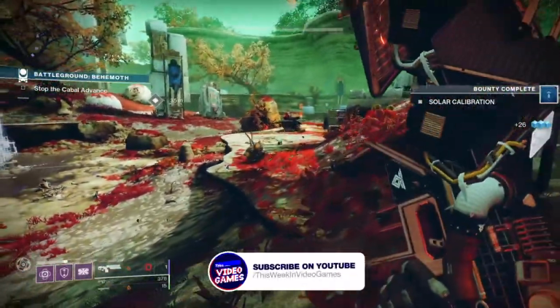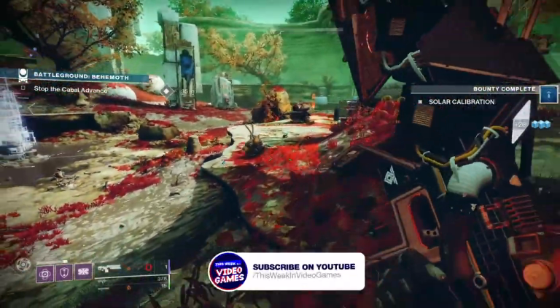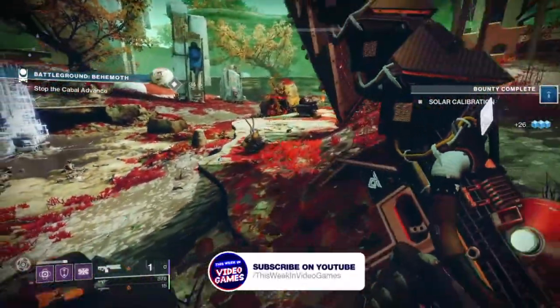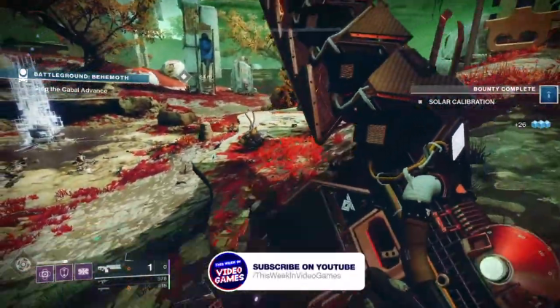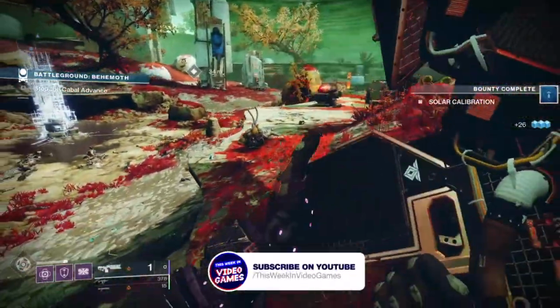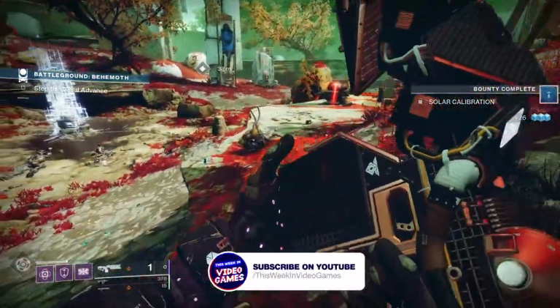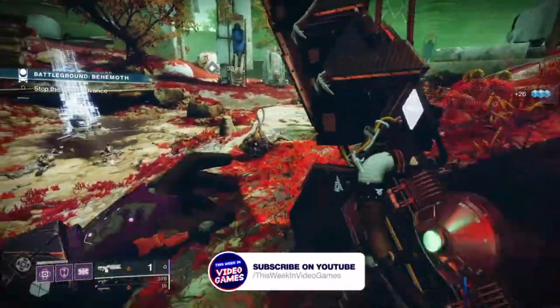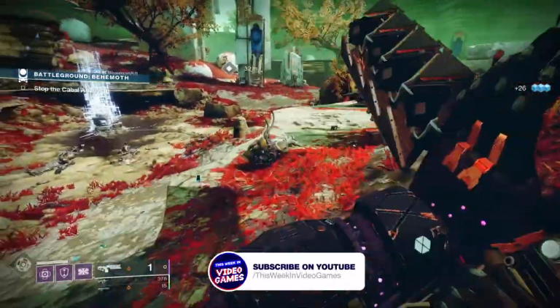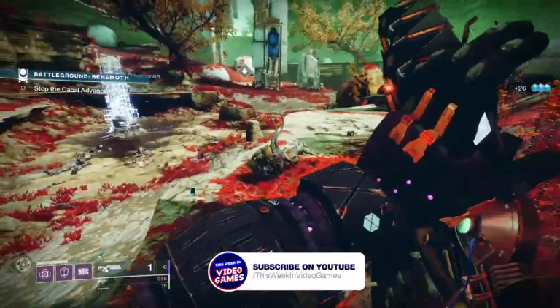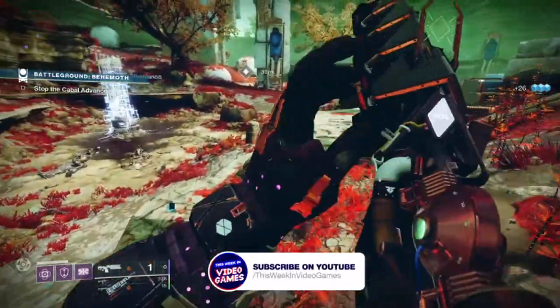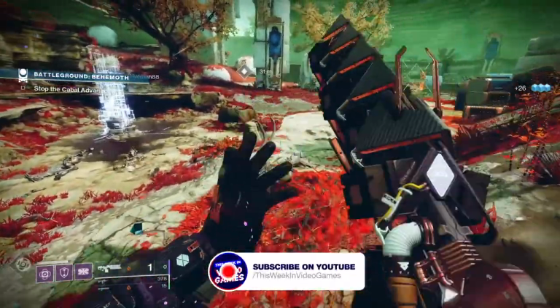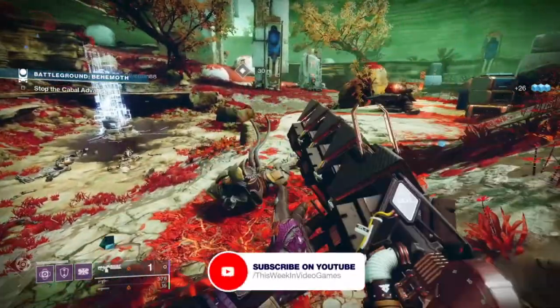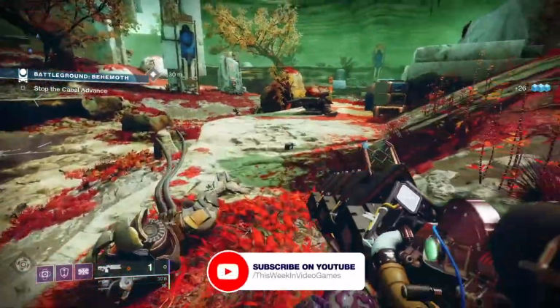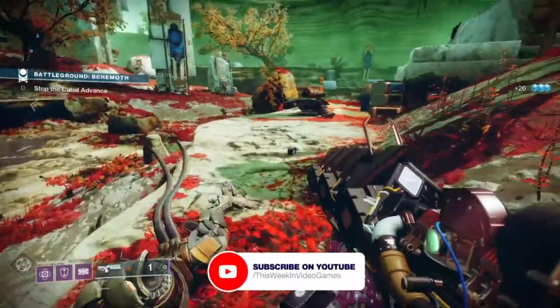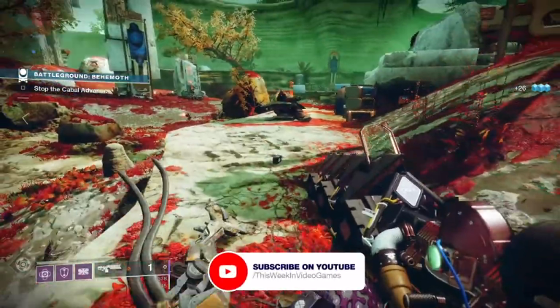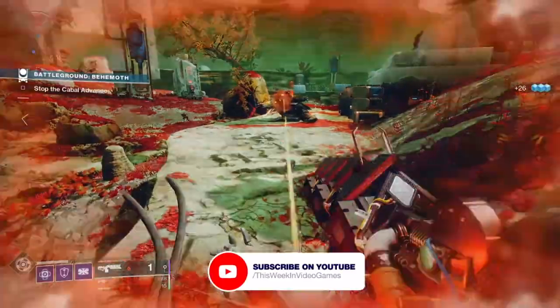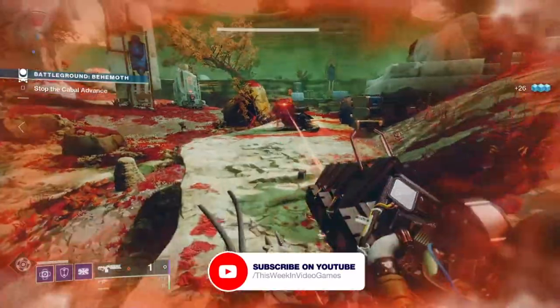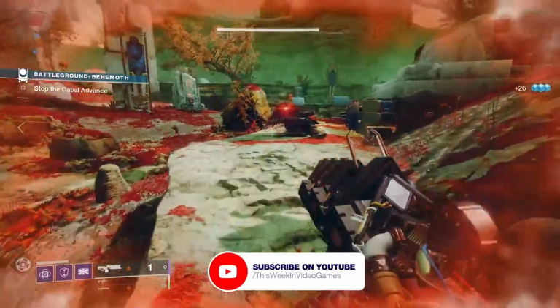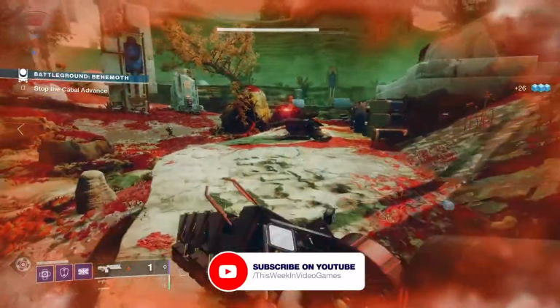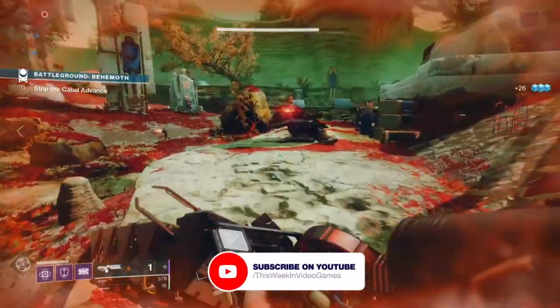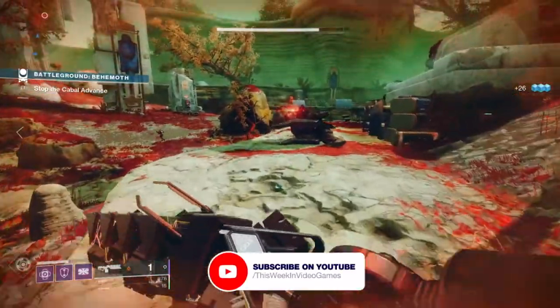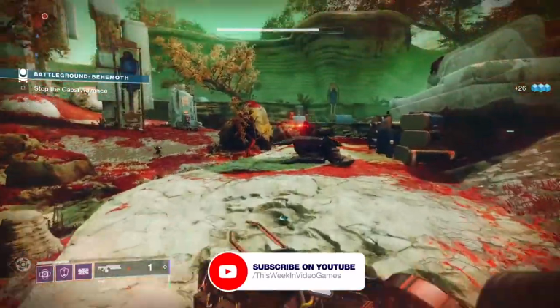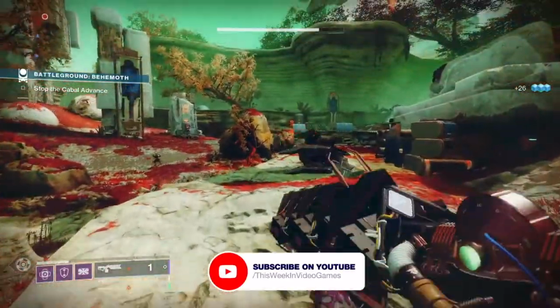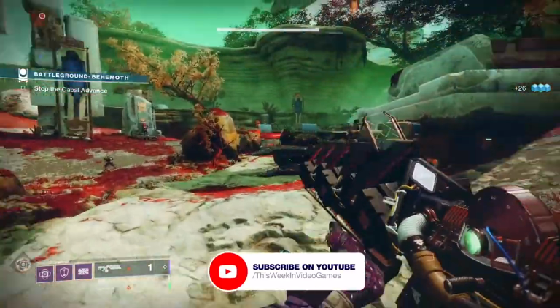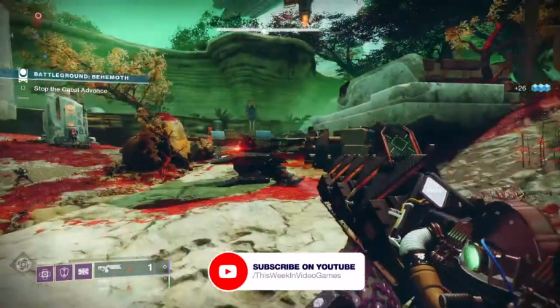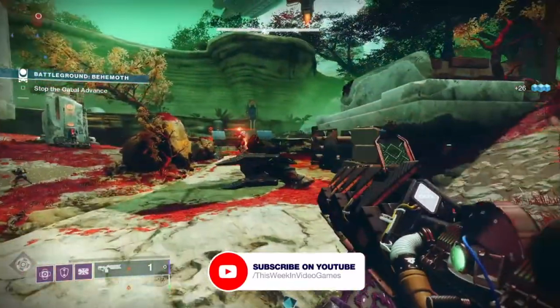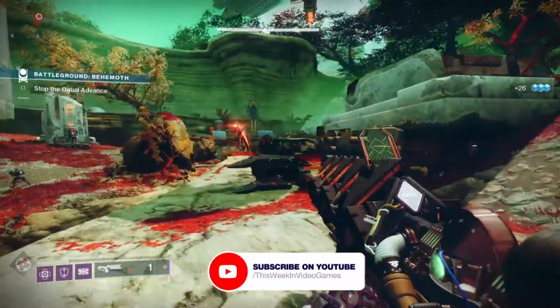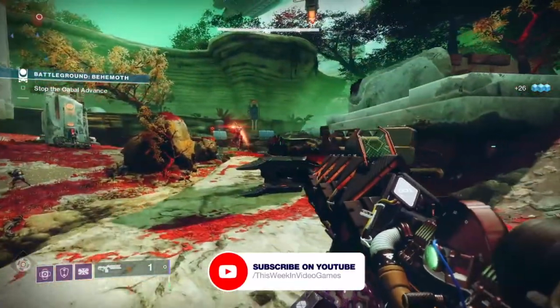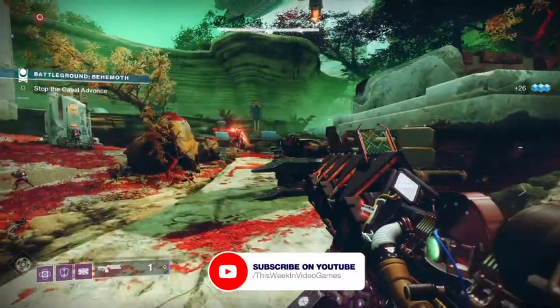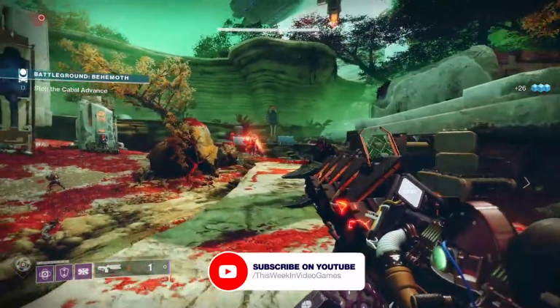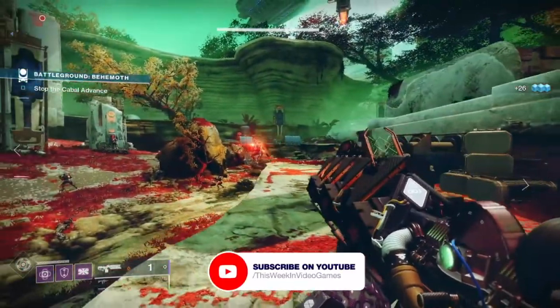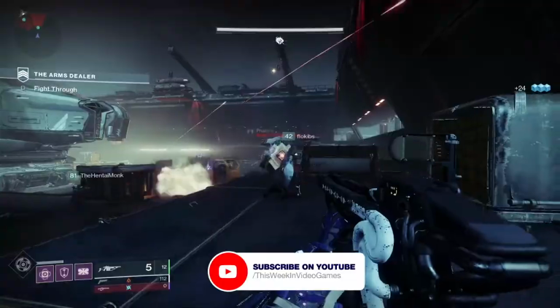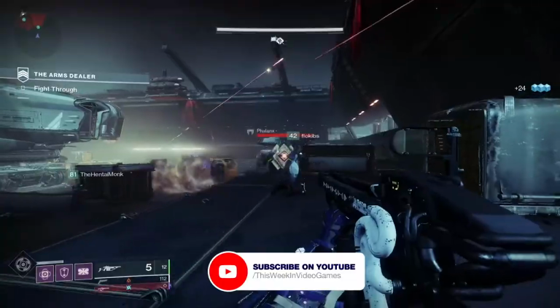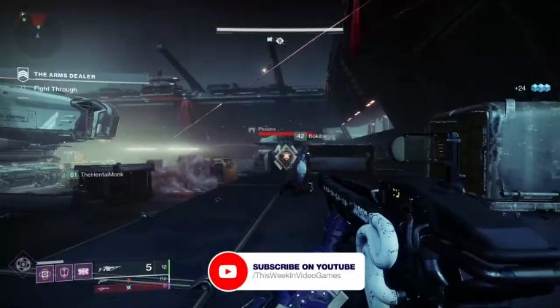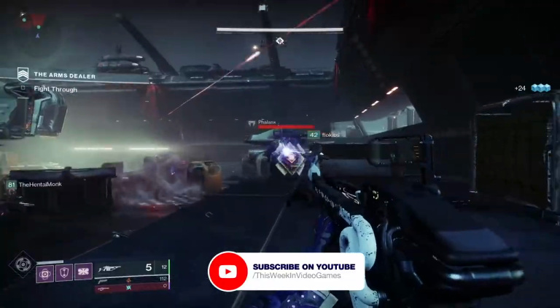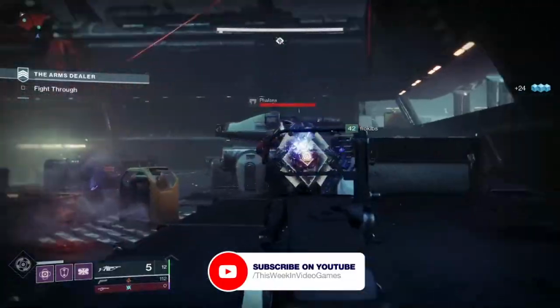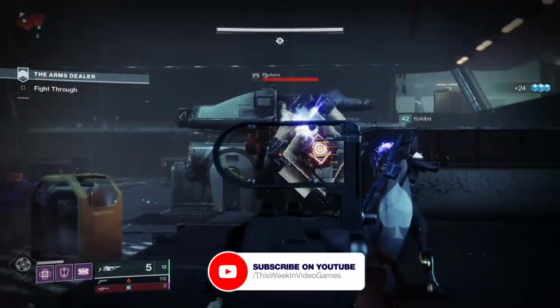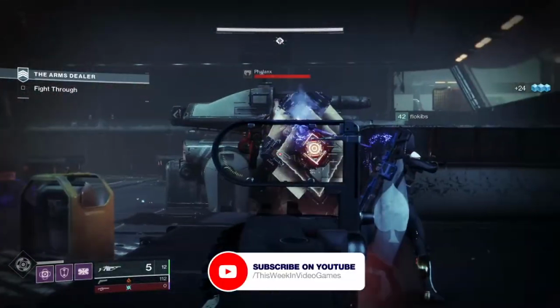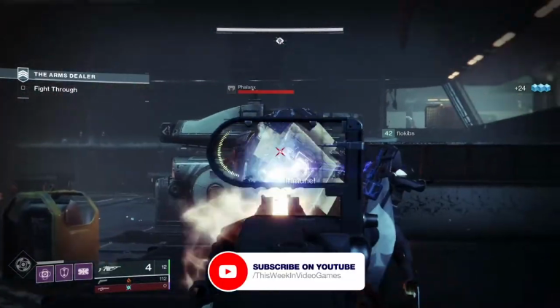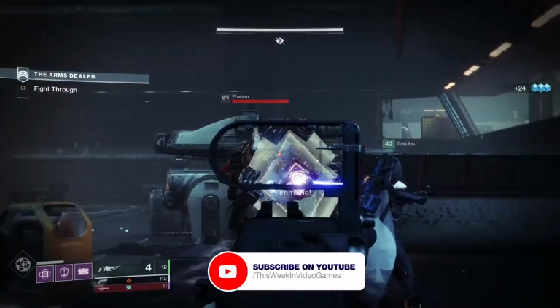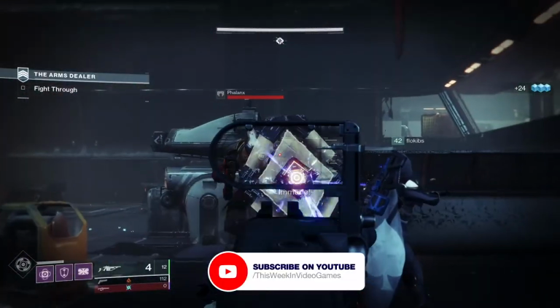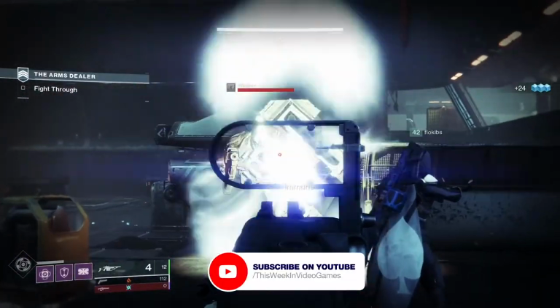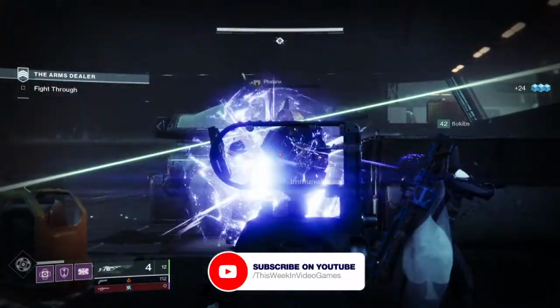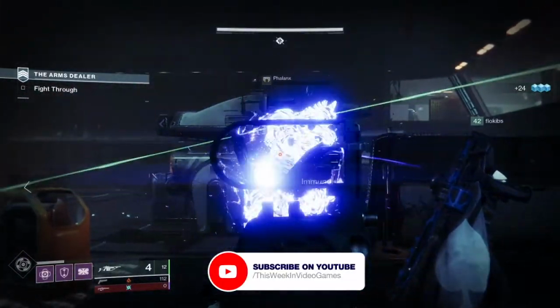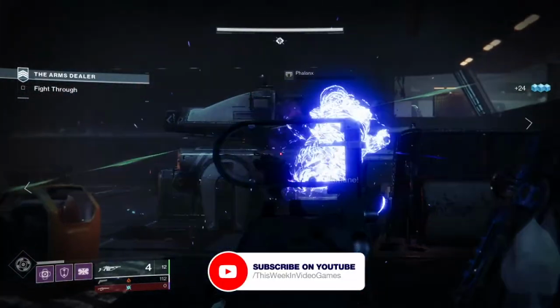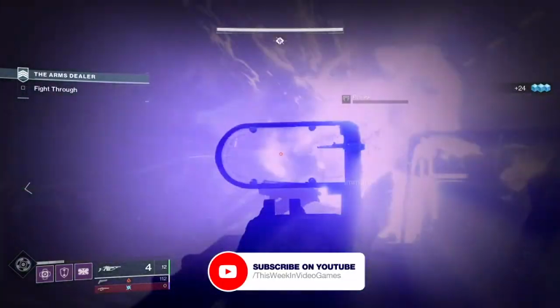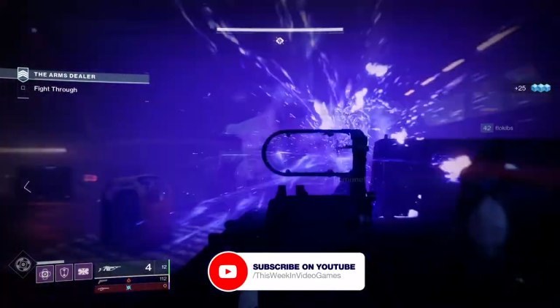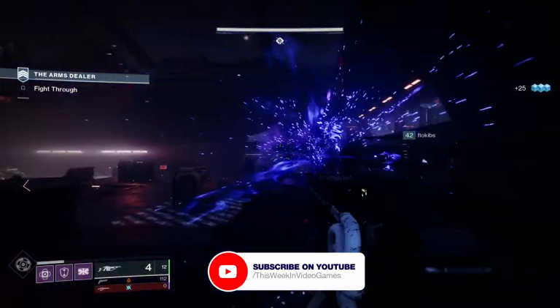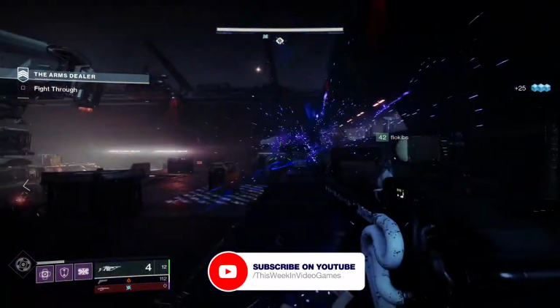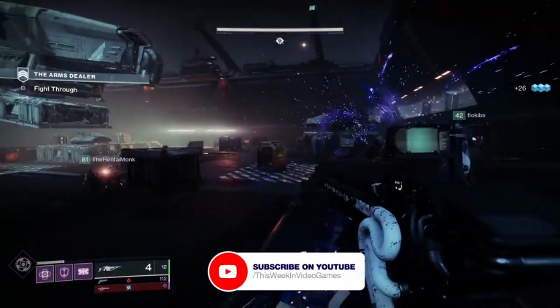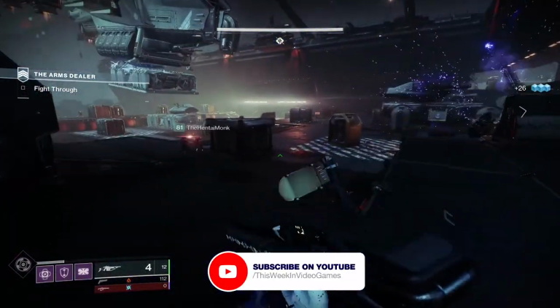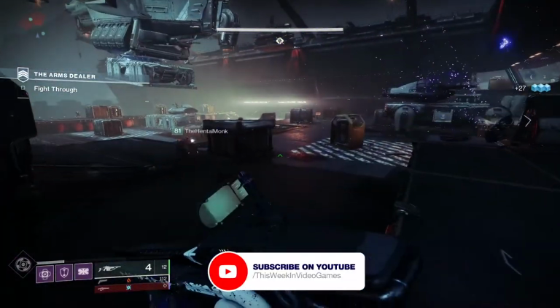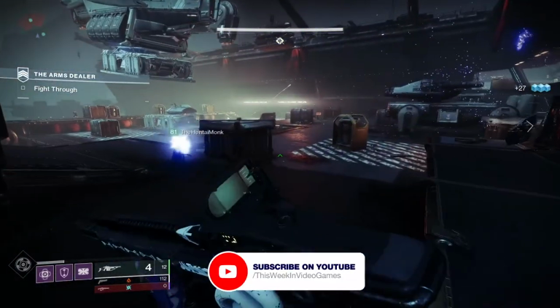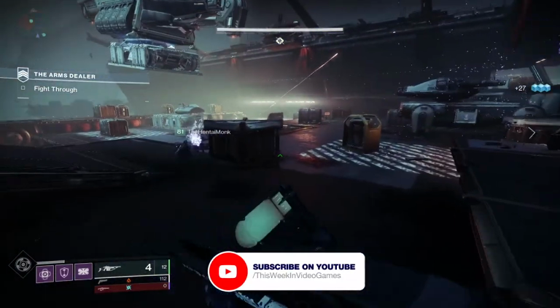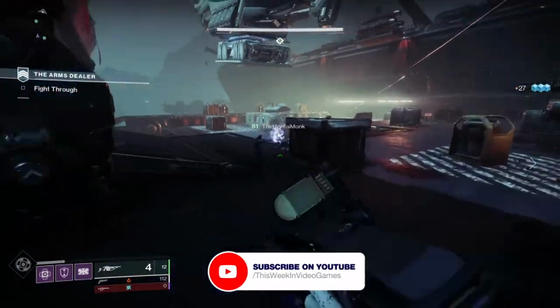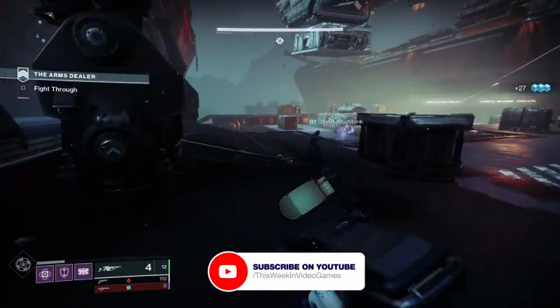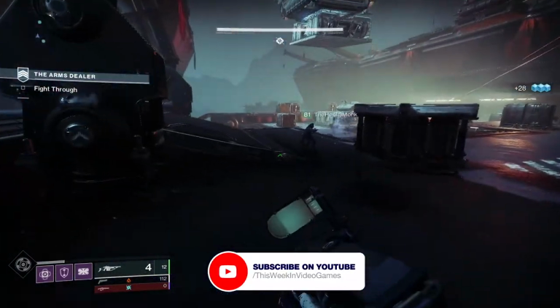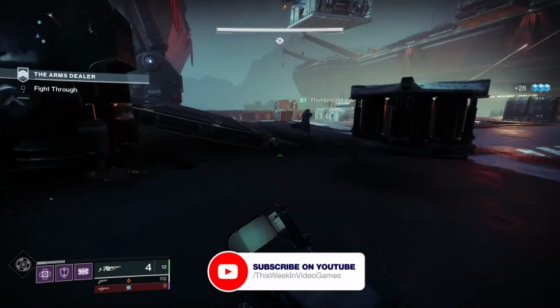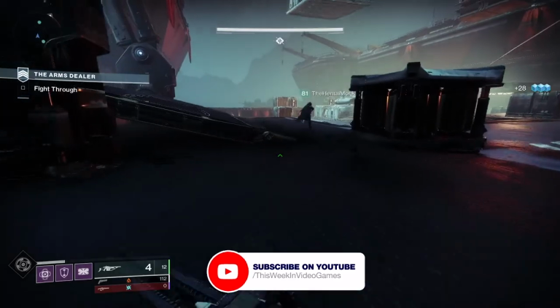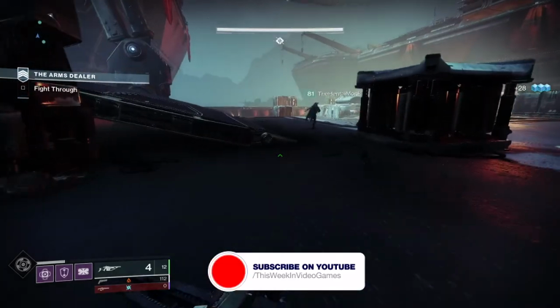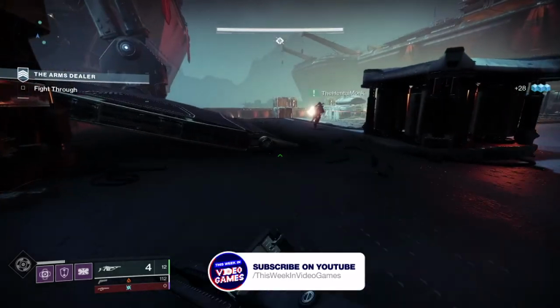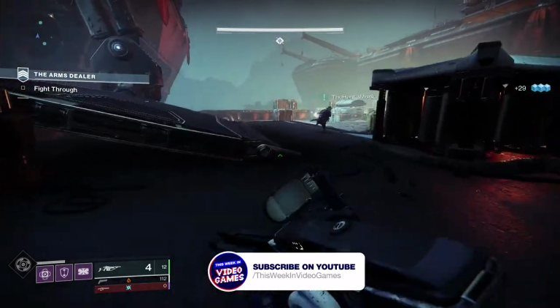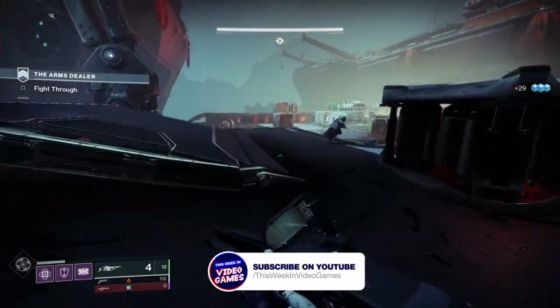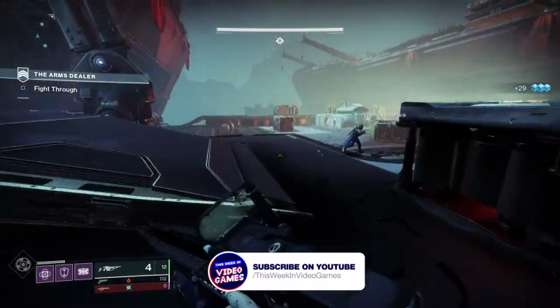If you like this video or find it useful, don't forget to hit that subscribe button down below for all the latest Destiny 2 content and turn on notifications by hitting that bell.